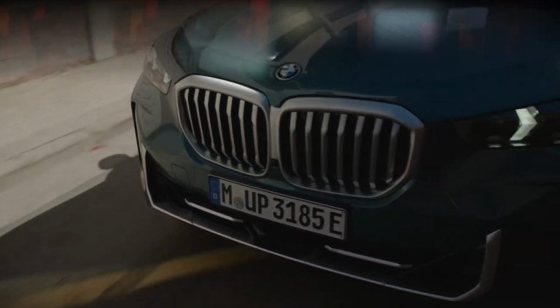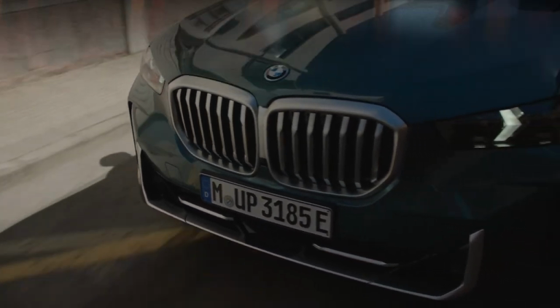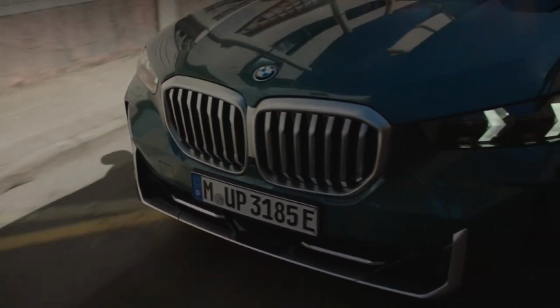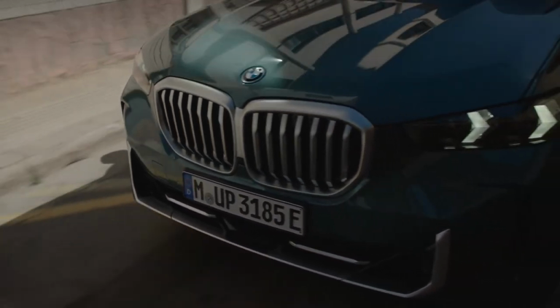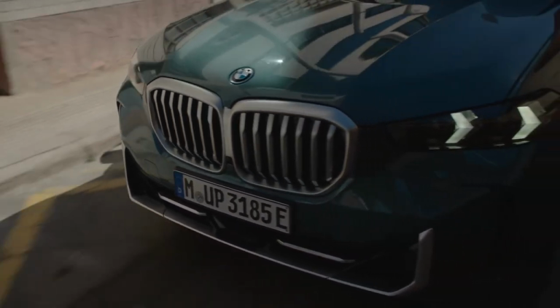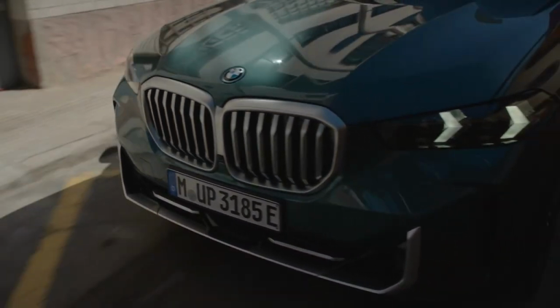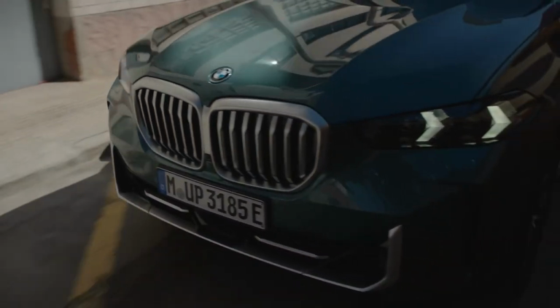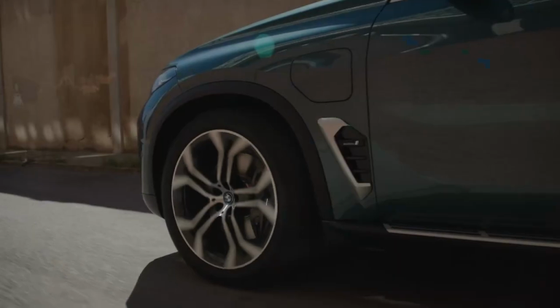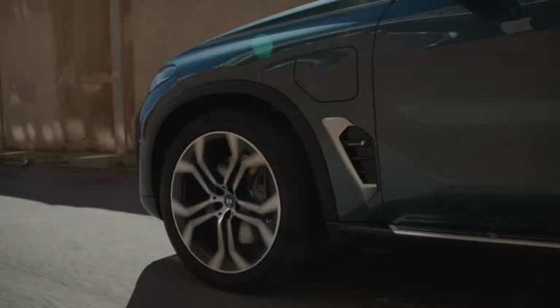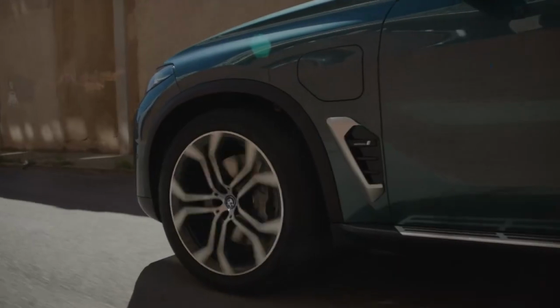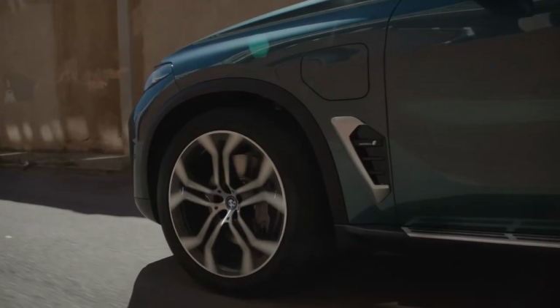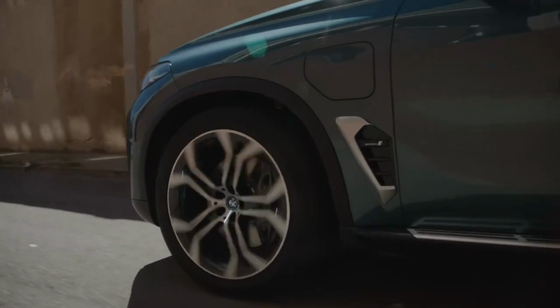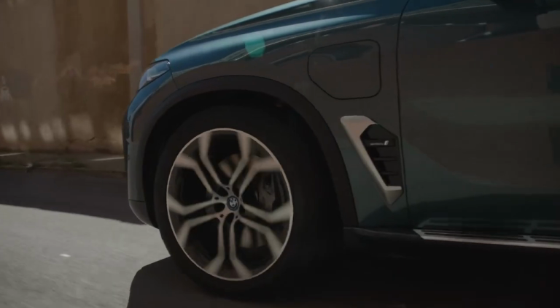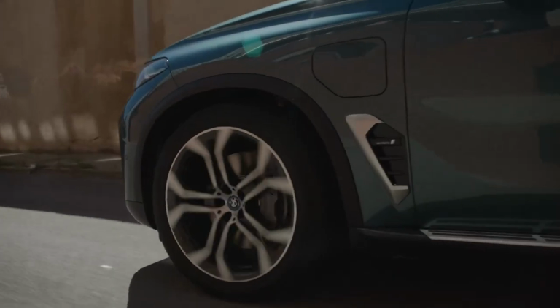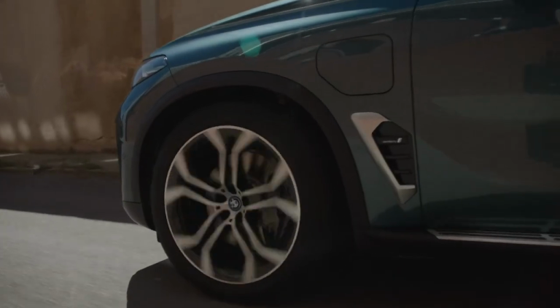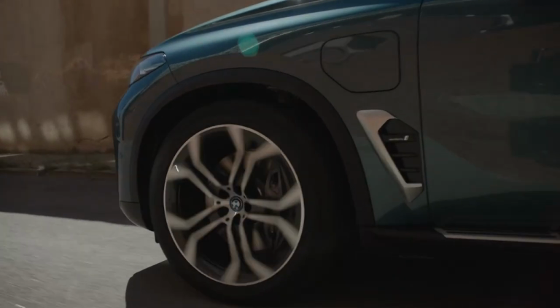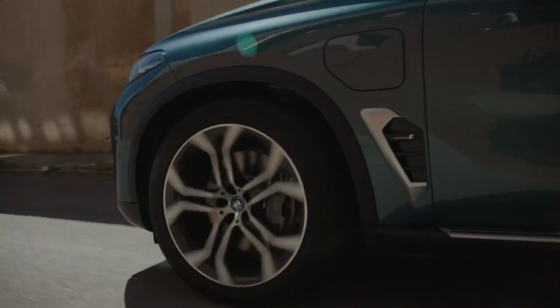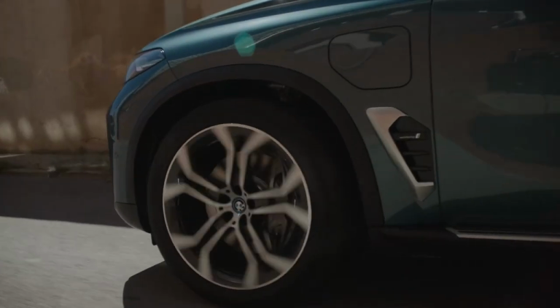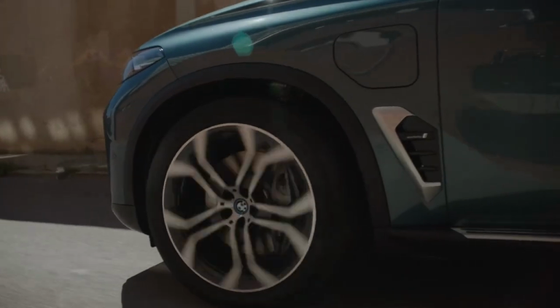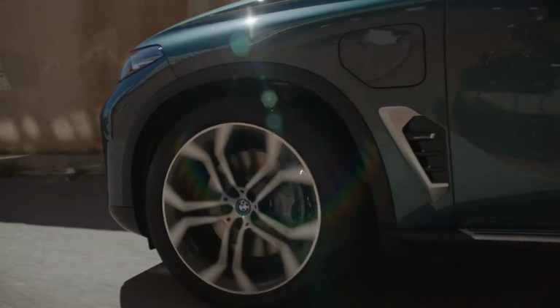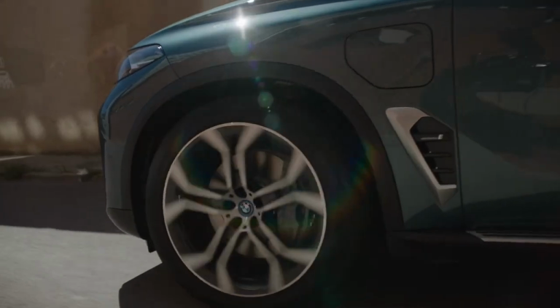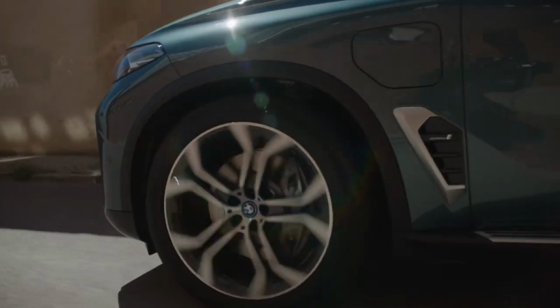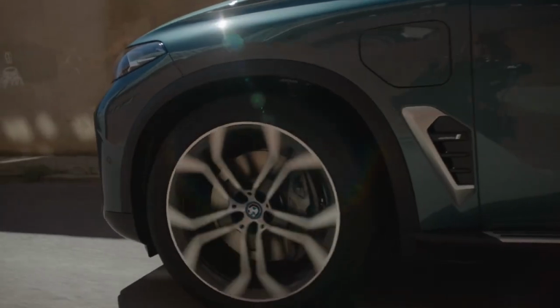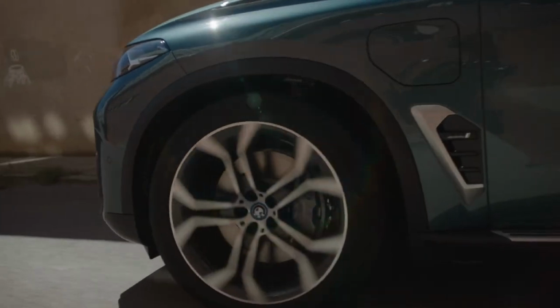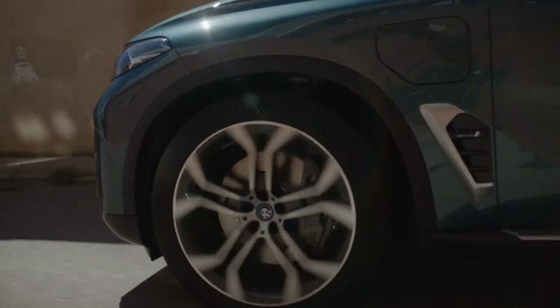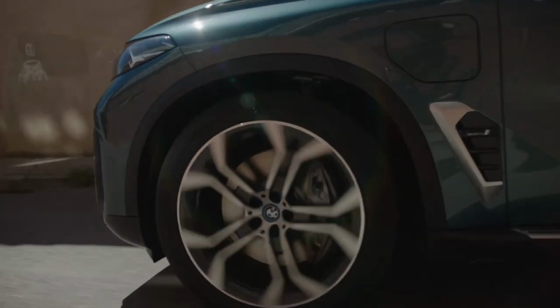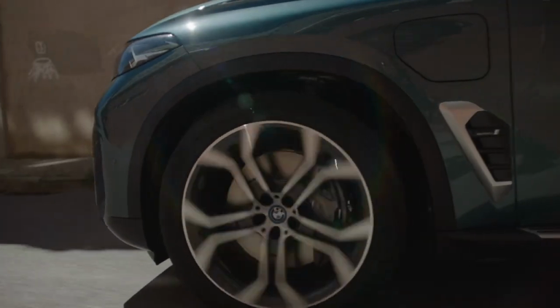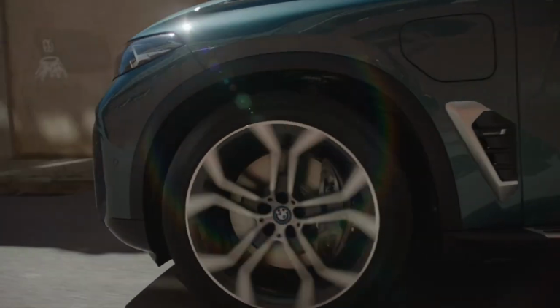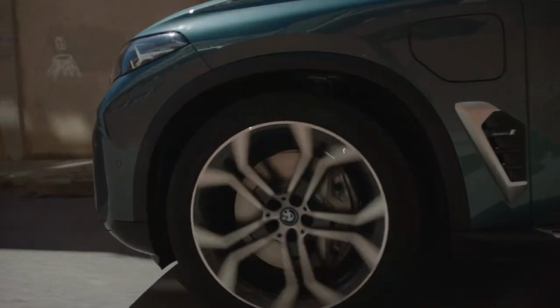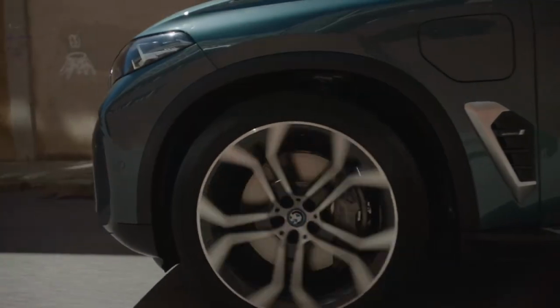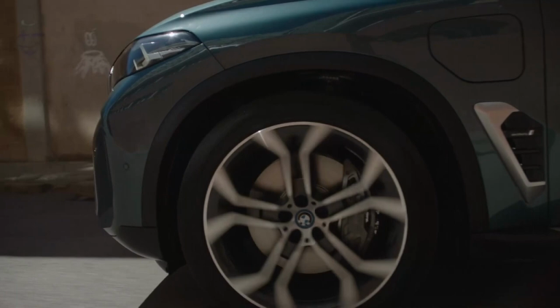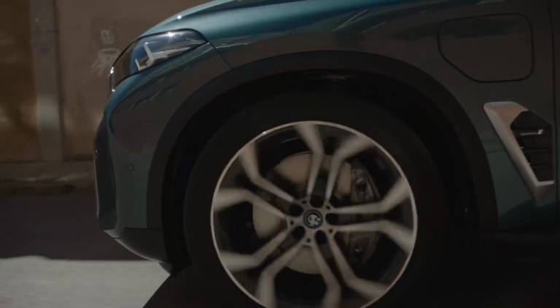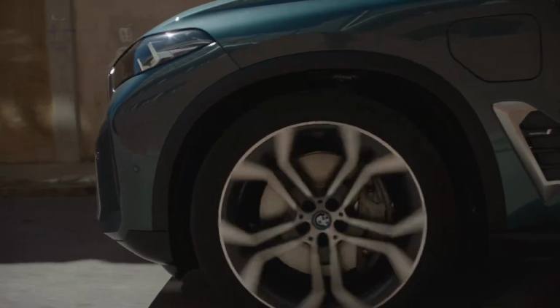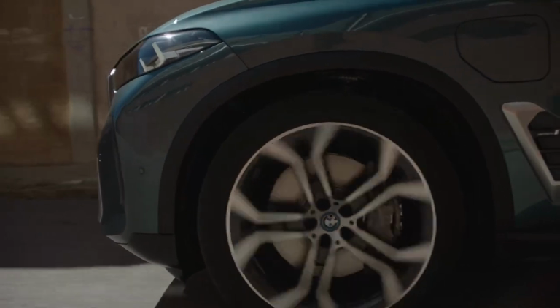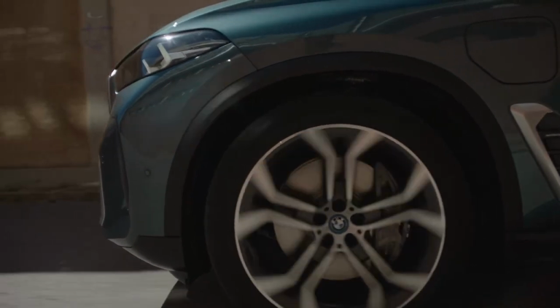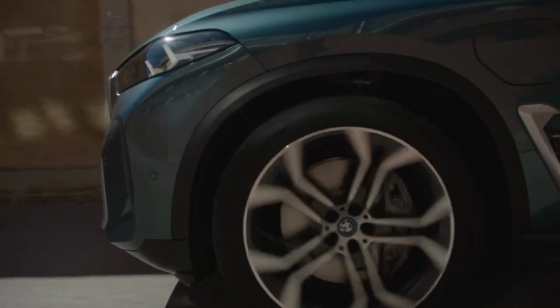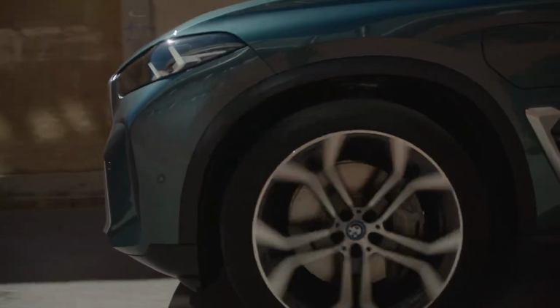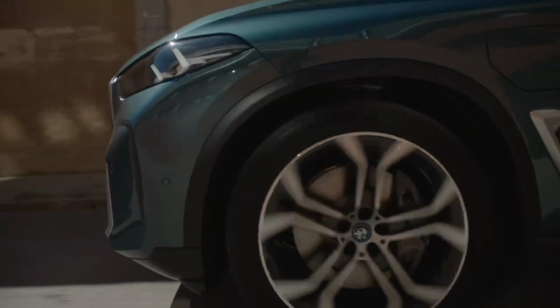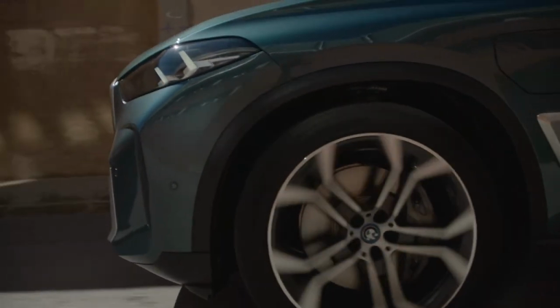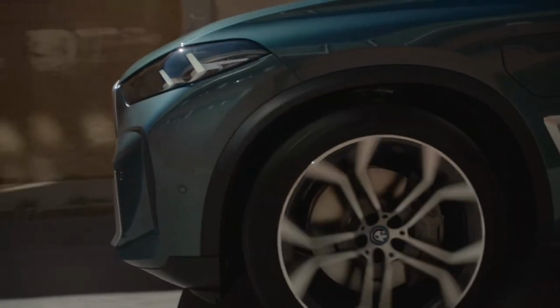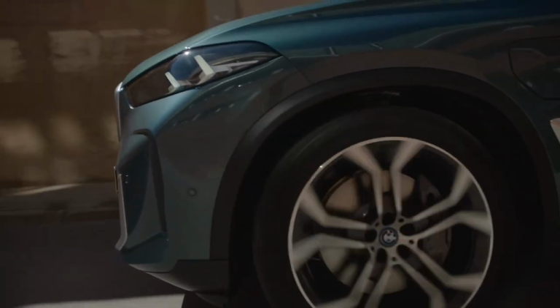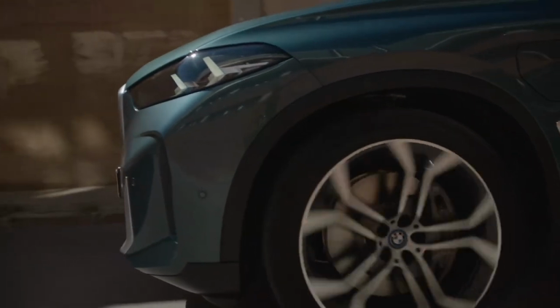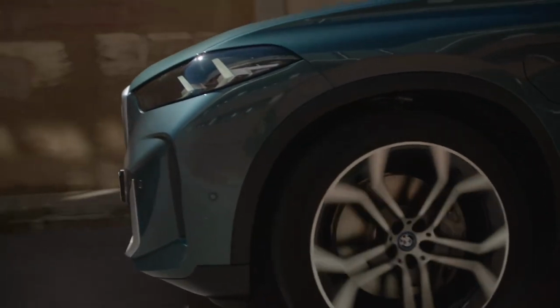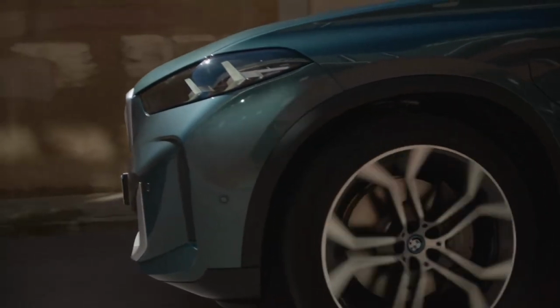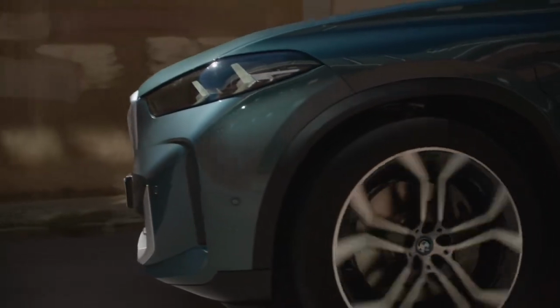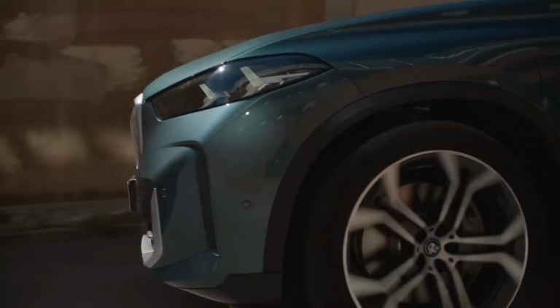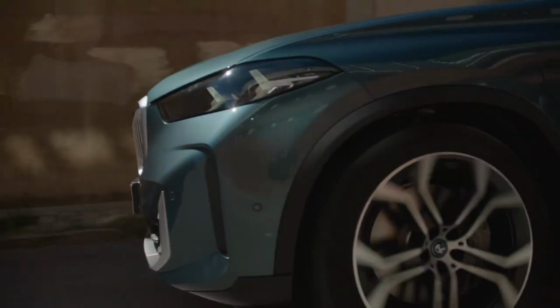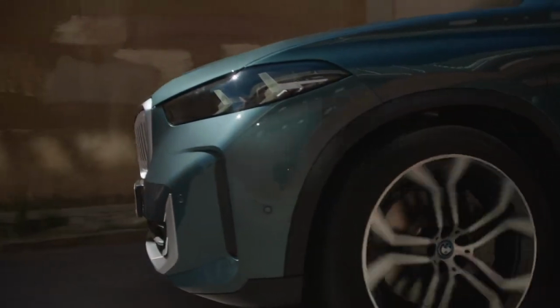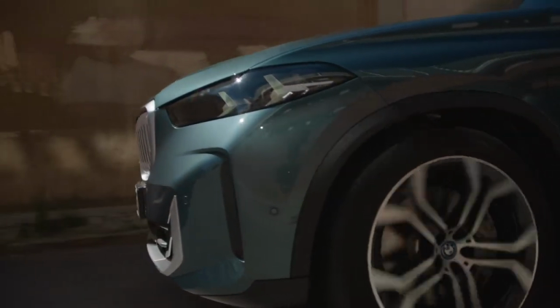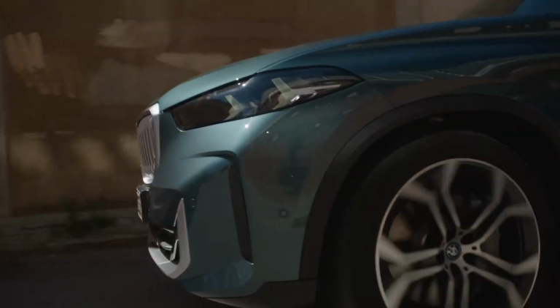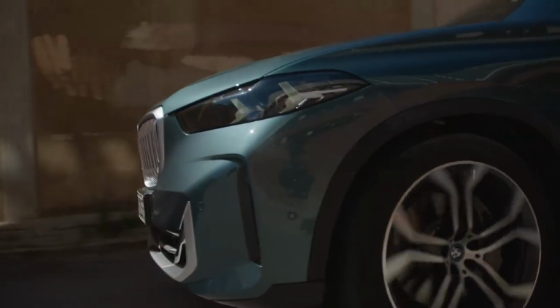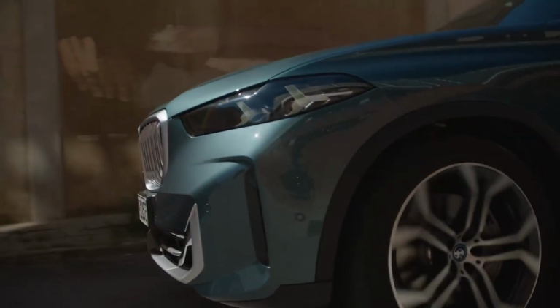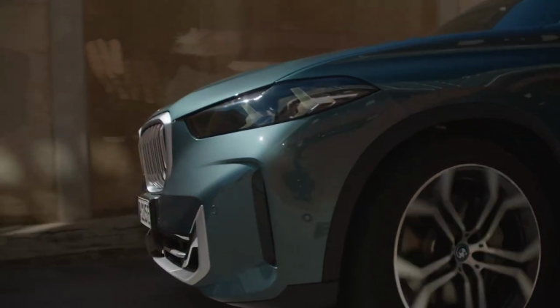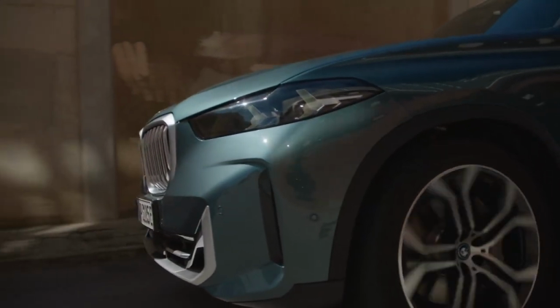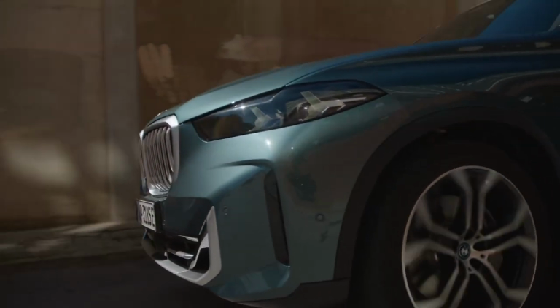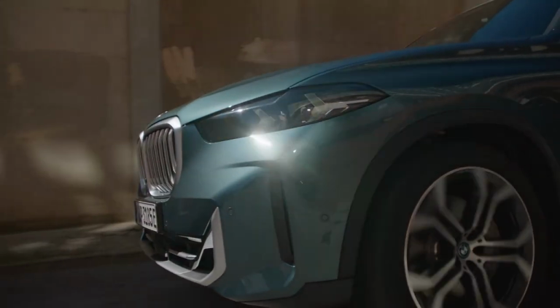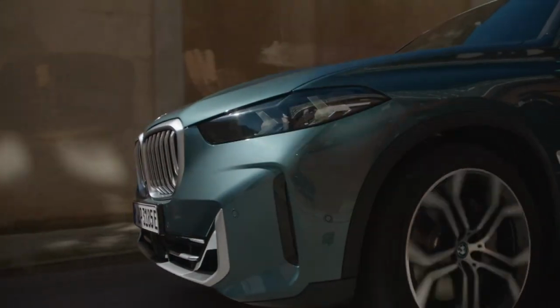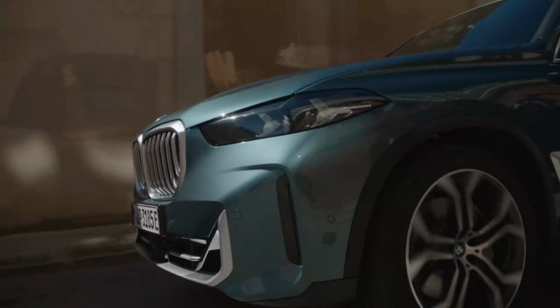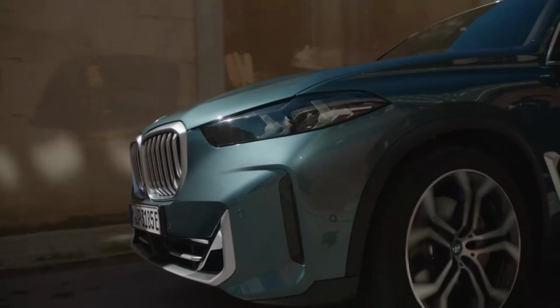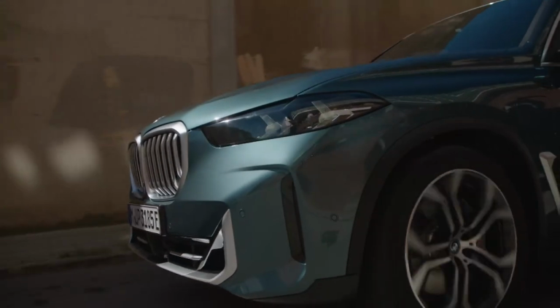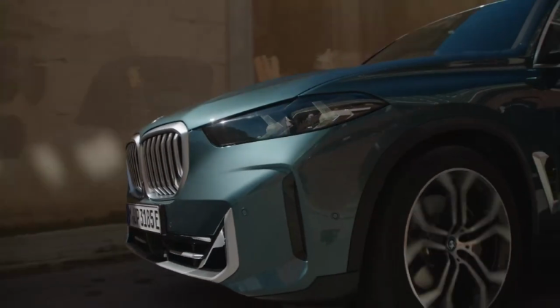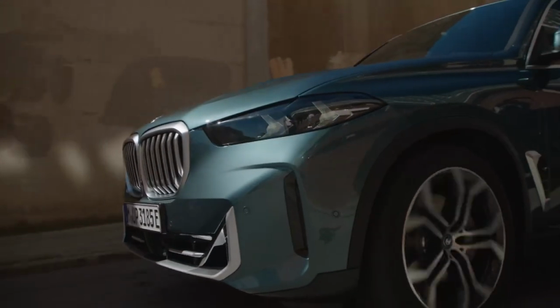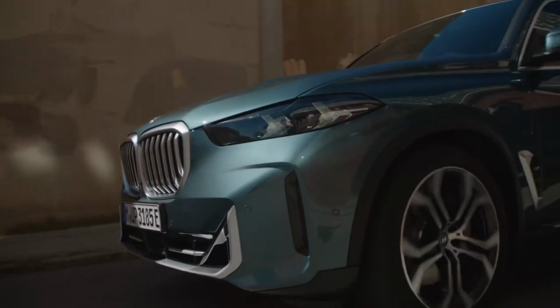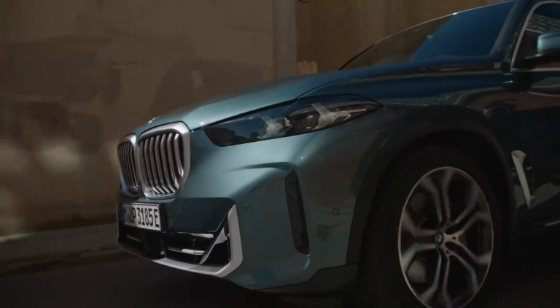Join us again next week on Auto Mundial as we check out the latest SUV from BMW, the new X5.